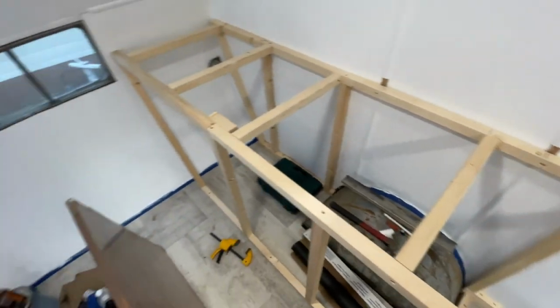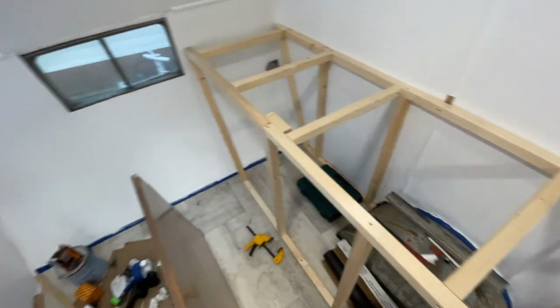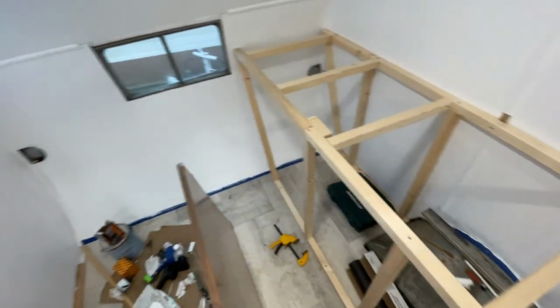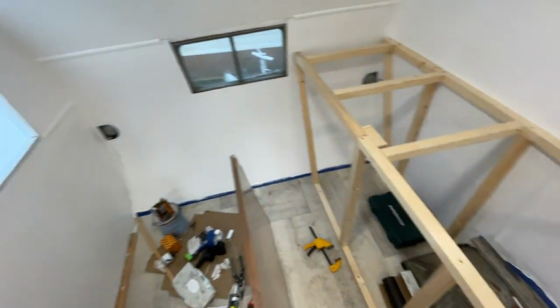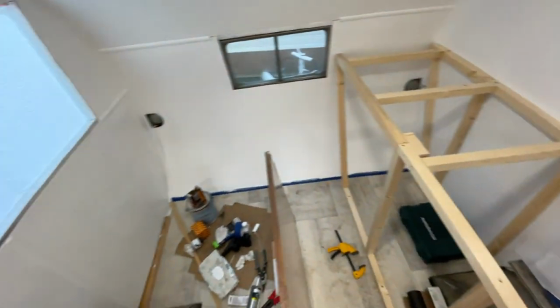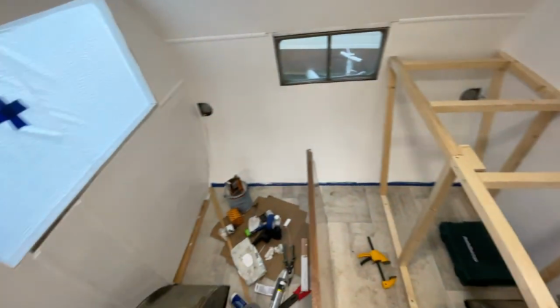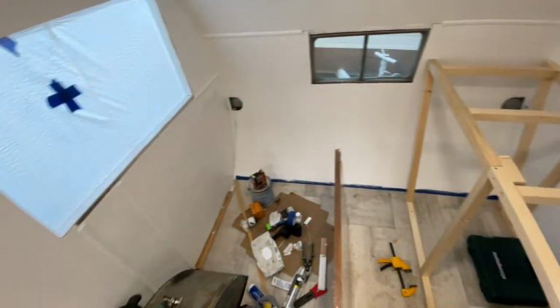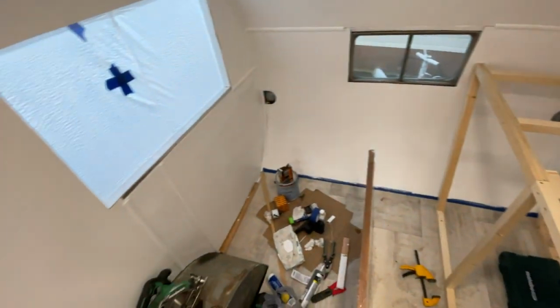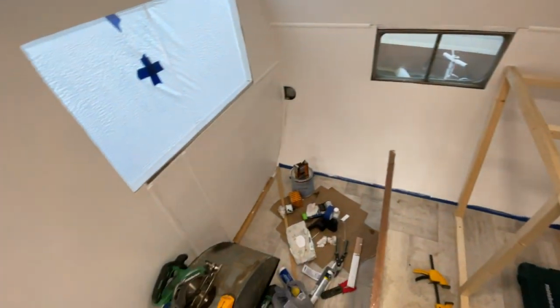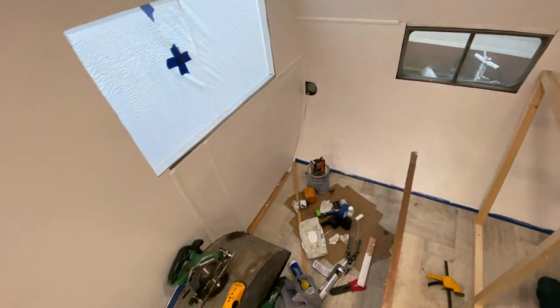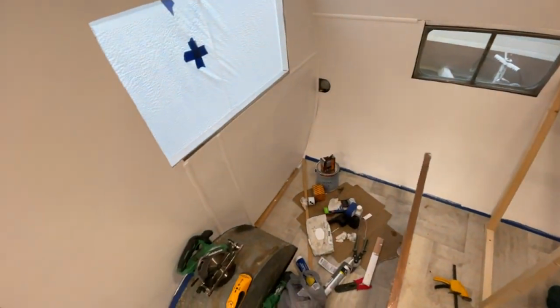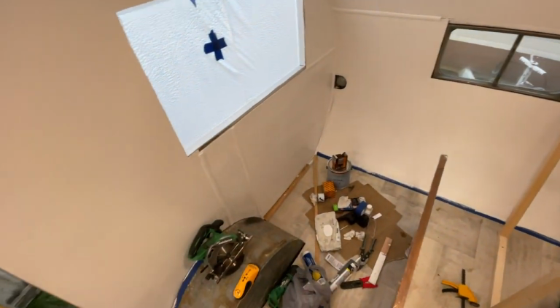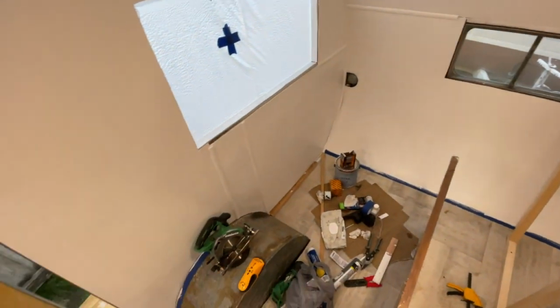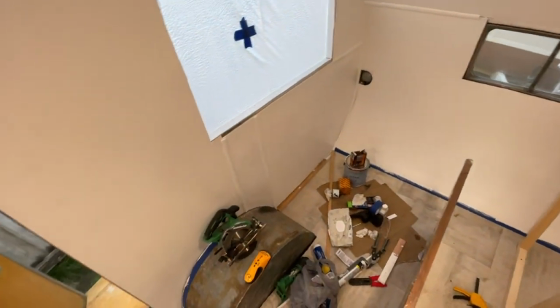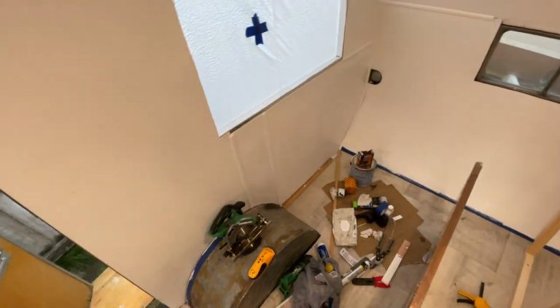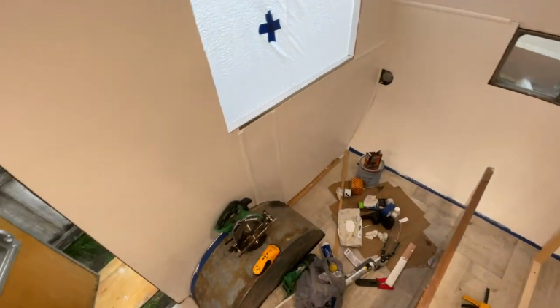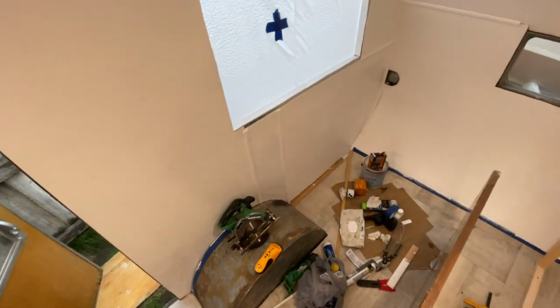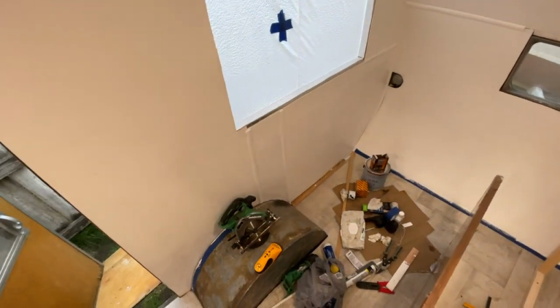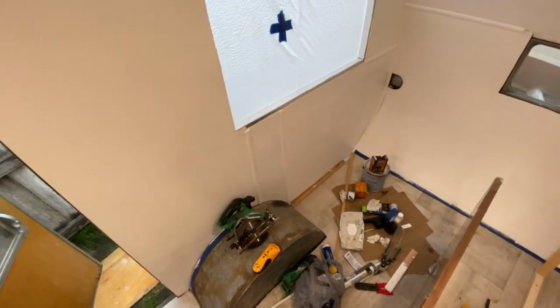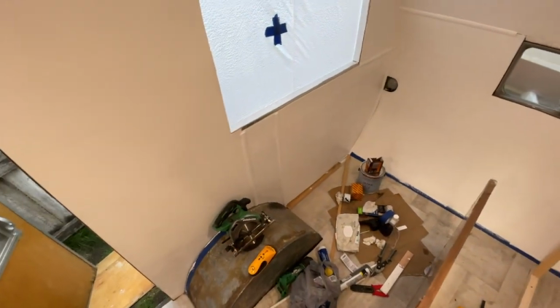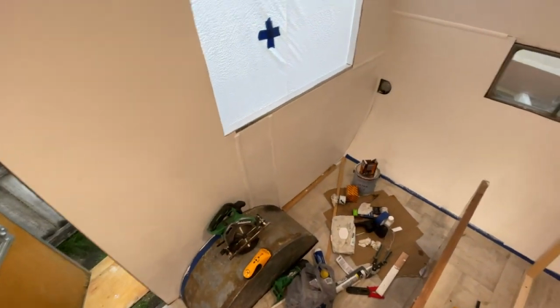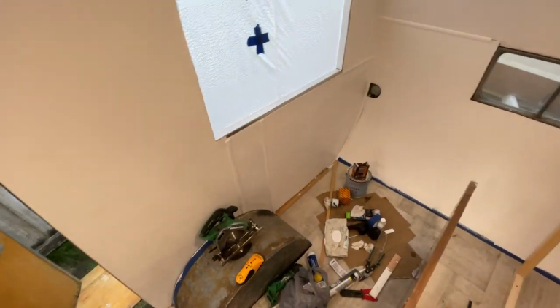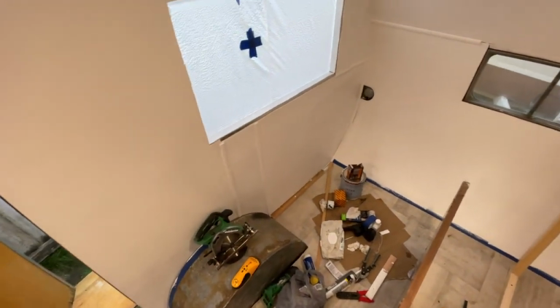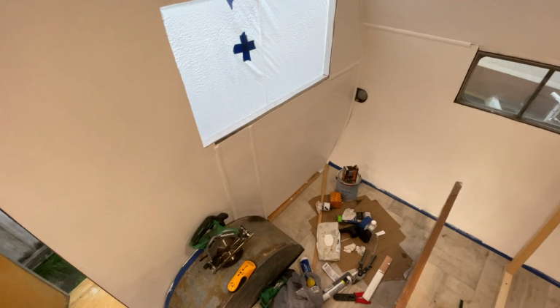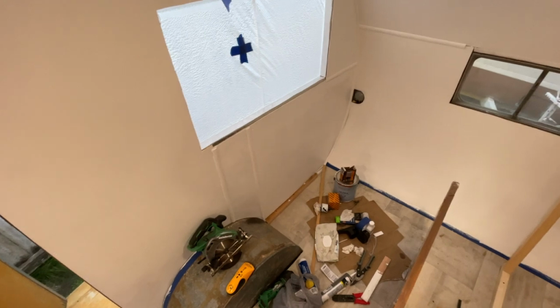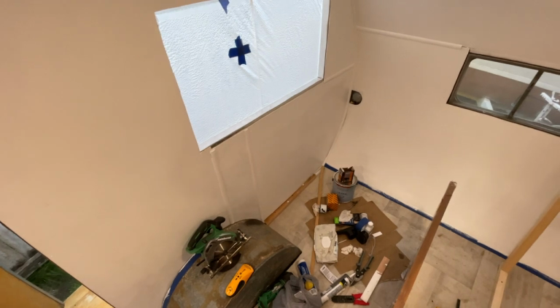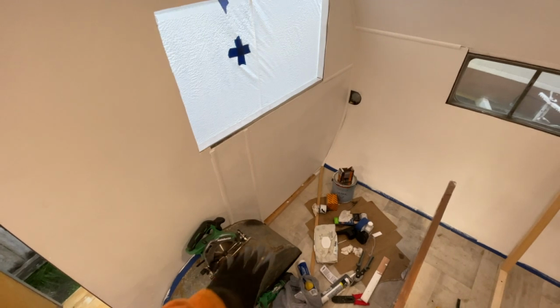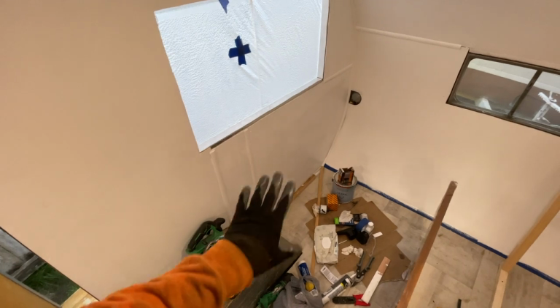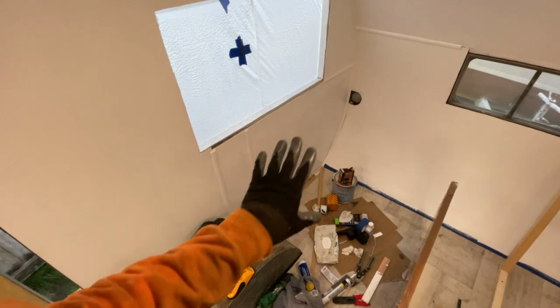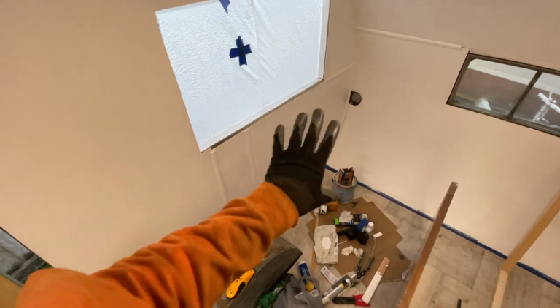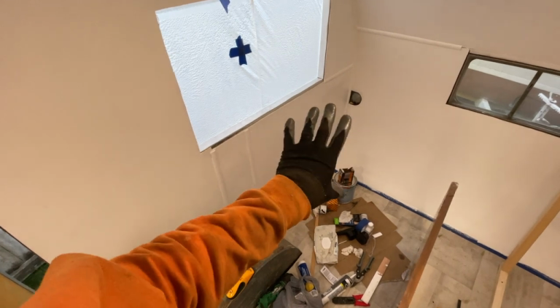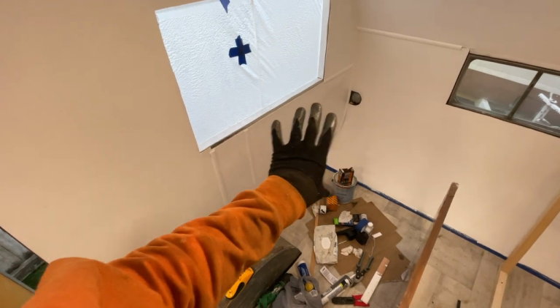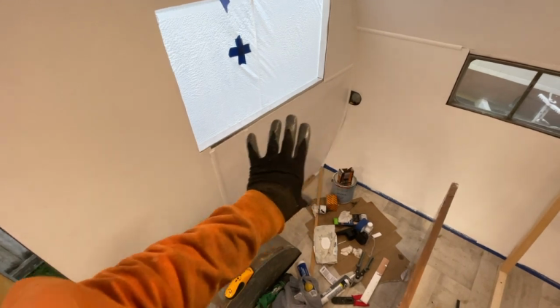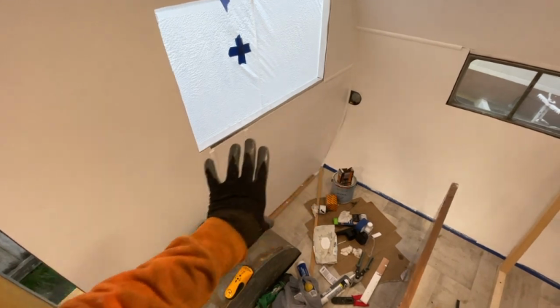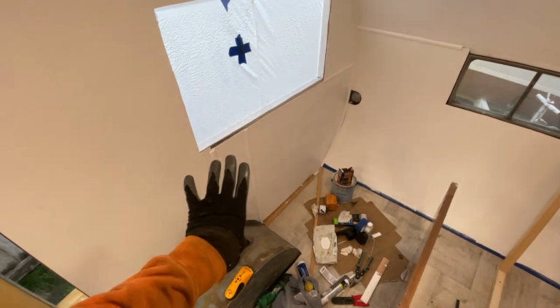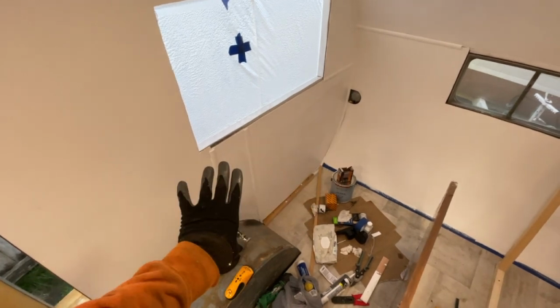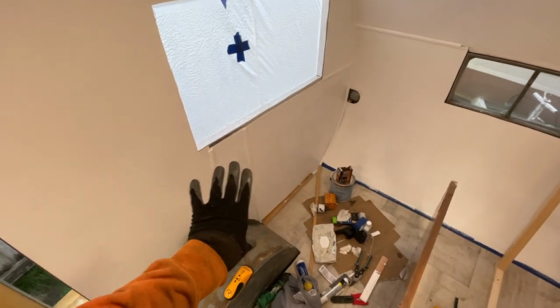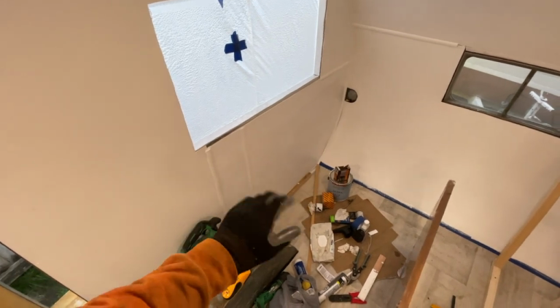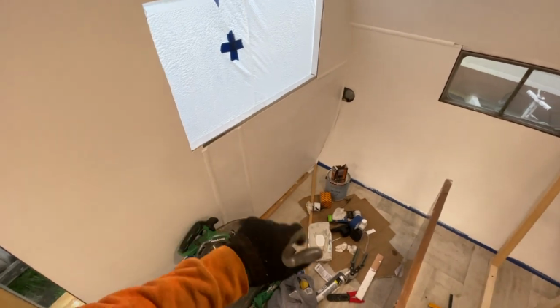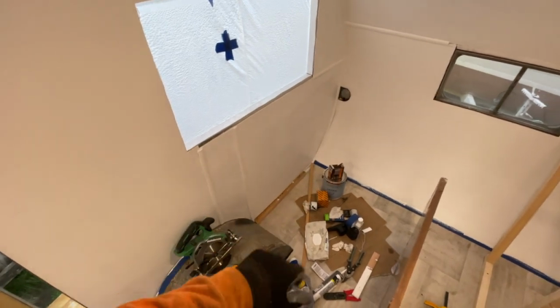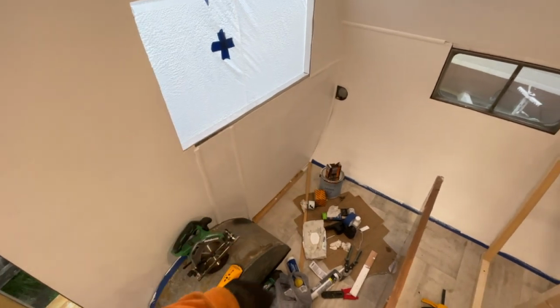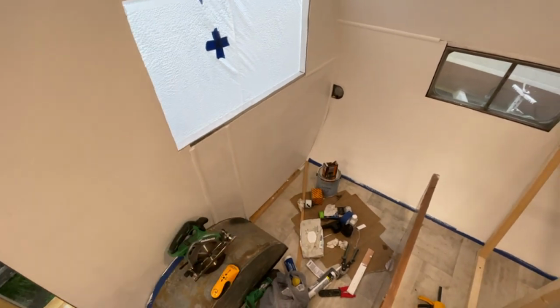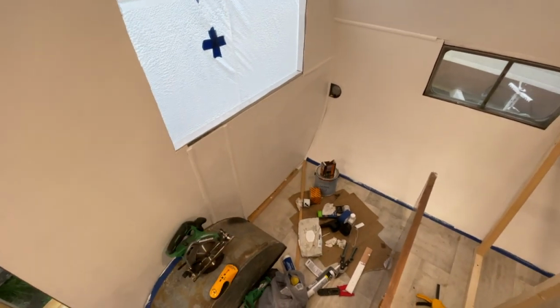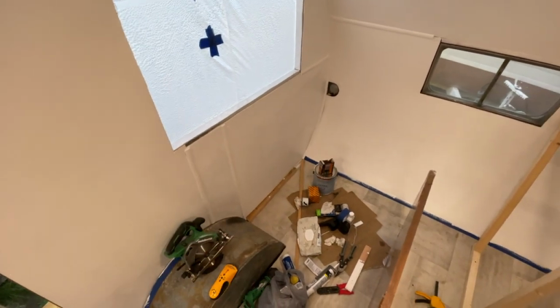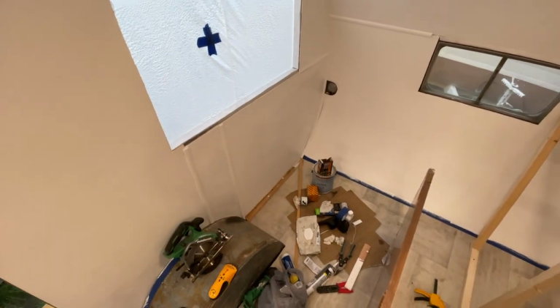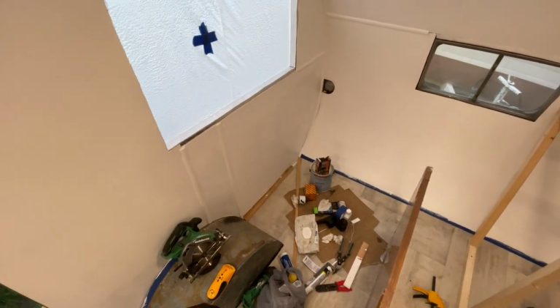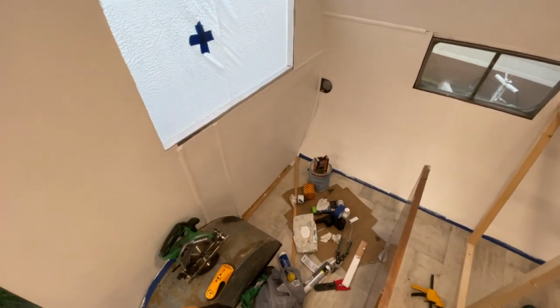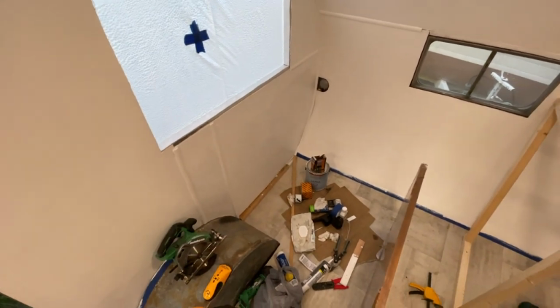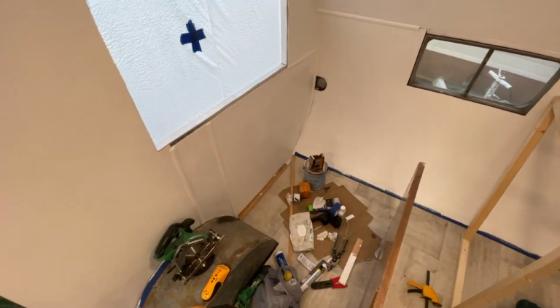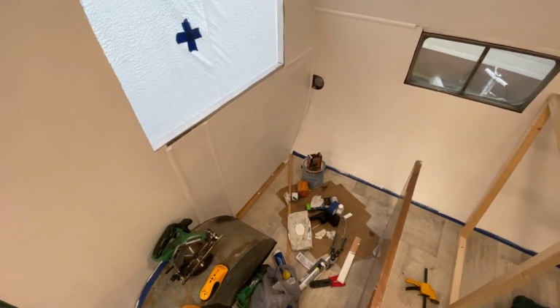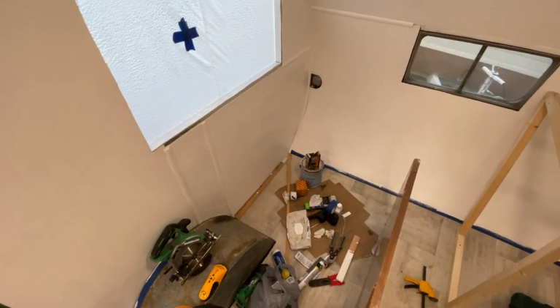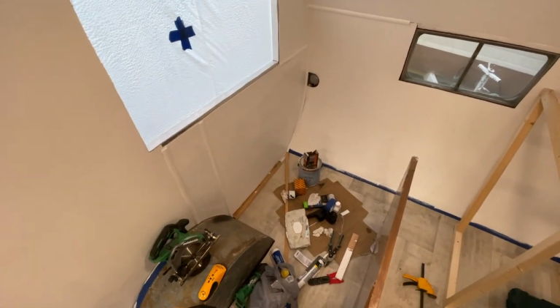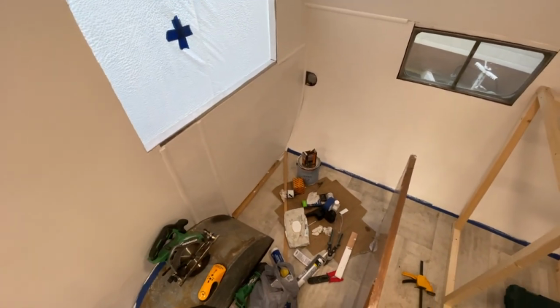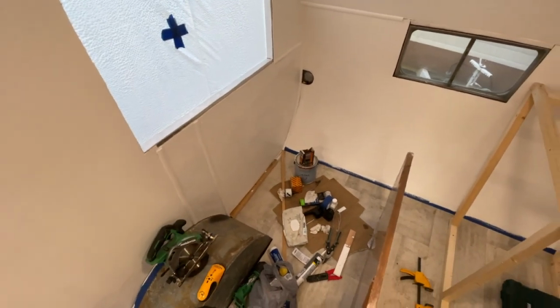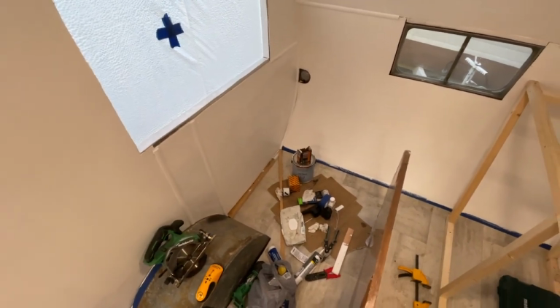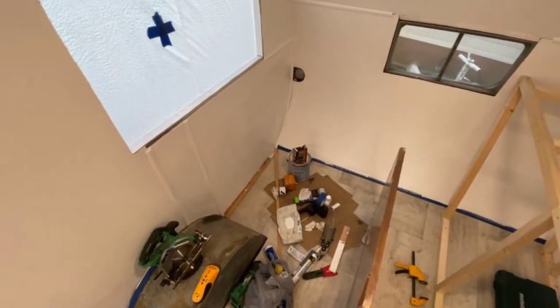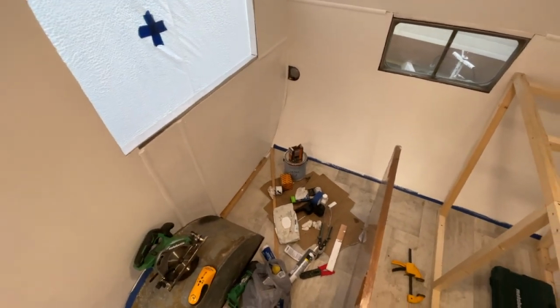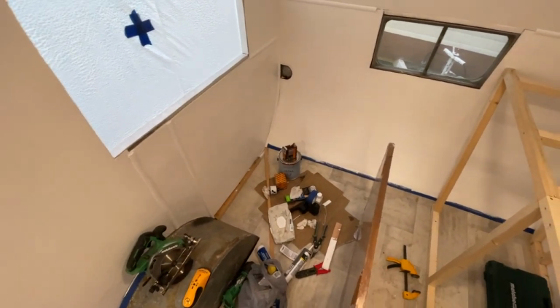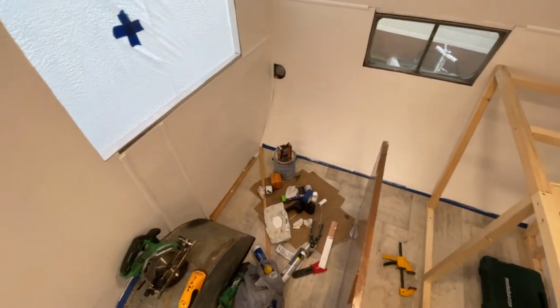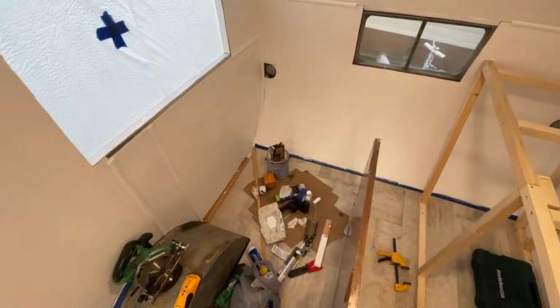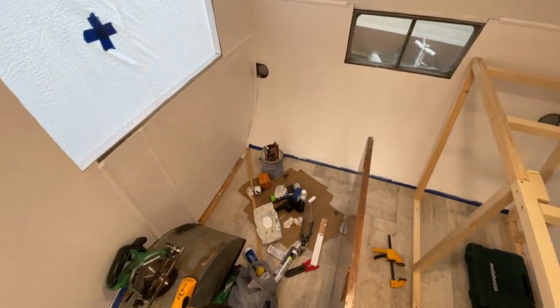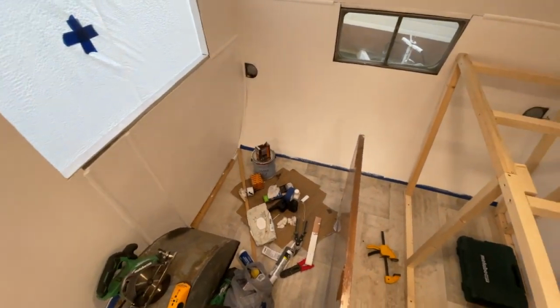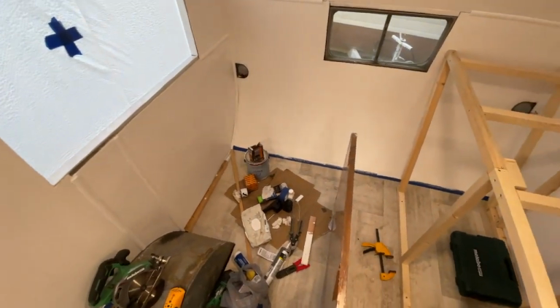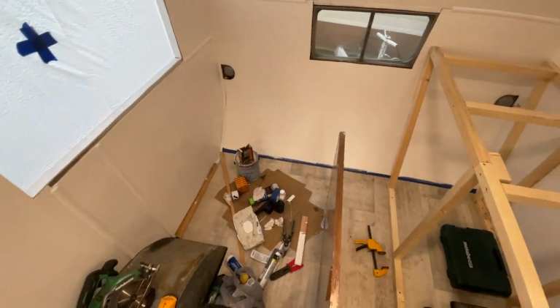I still have this counter to build right here. It won't take that long — it's a pretty small counter — but I think I ran out of lumber actually.